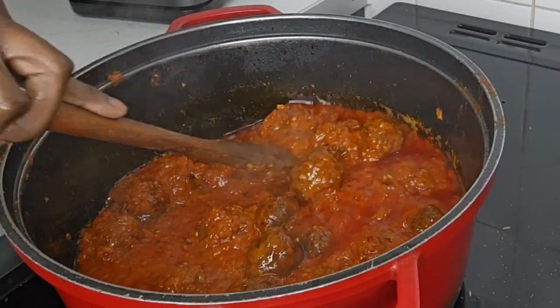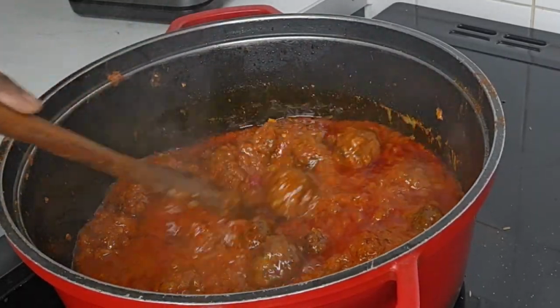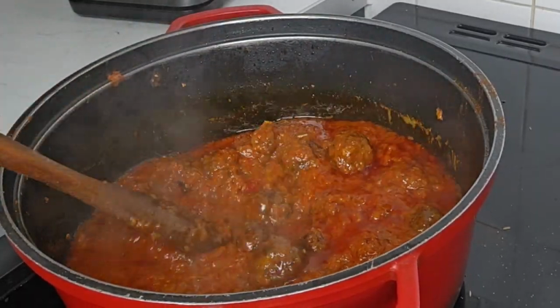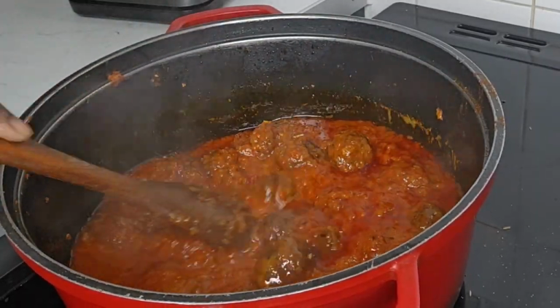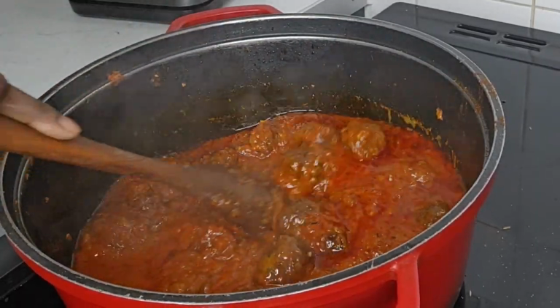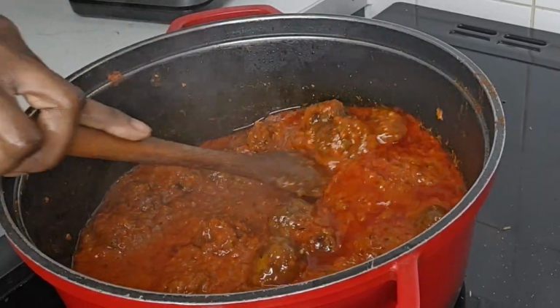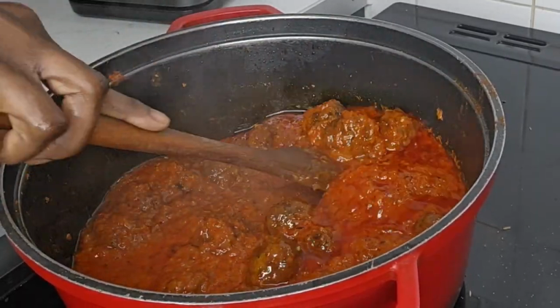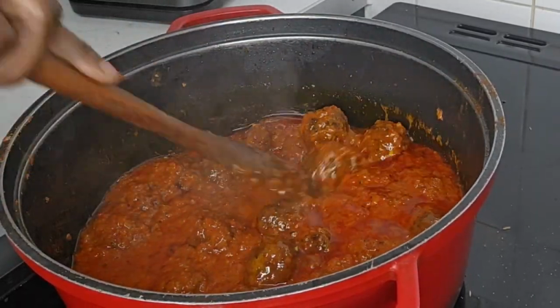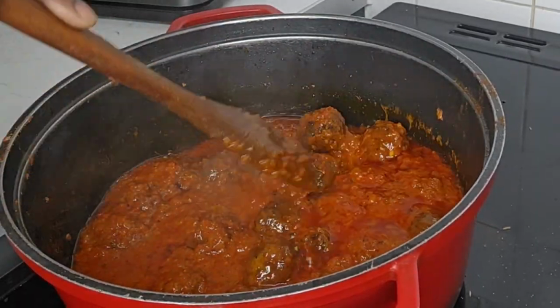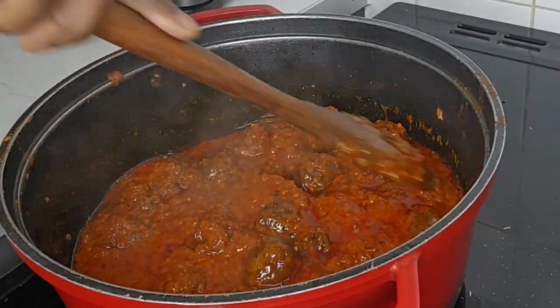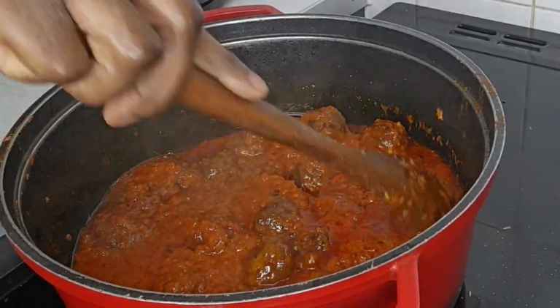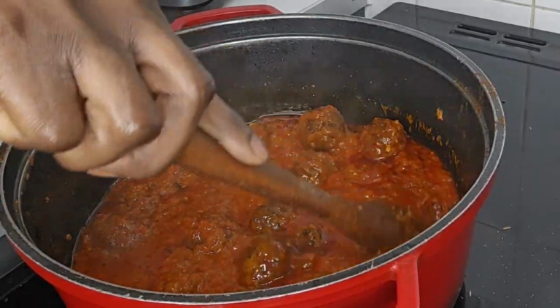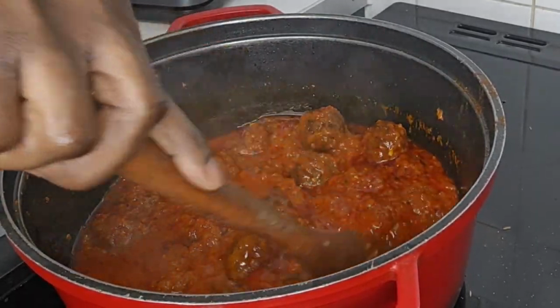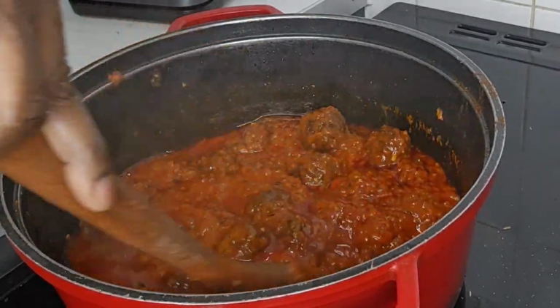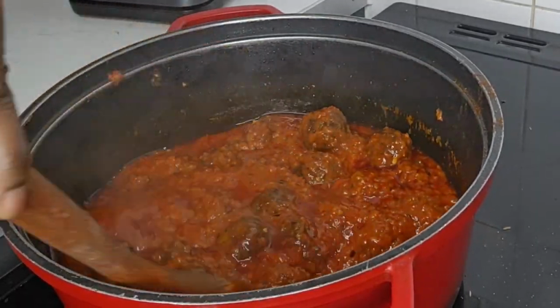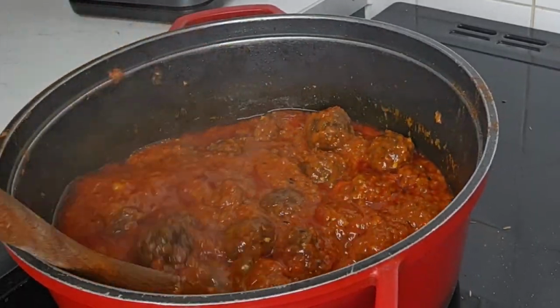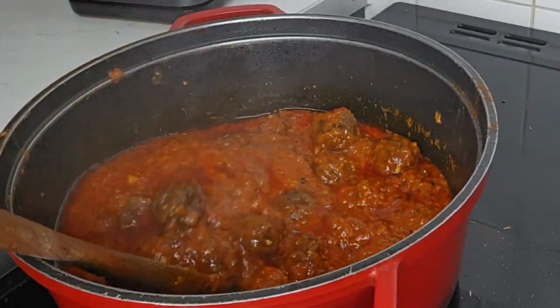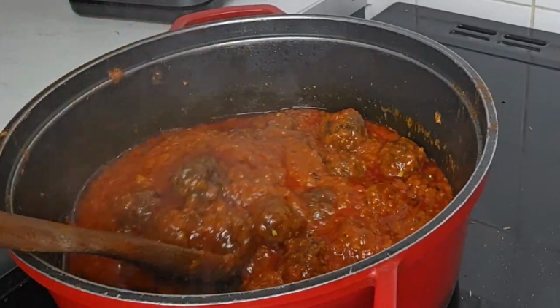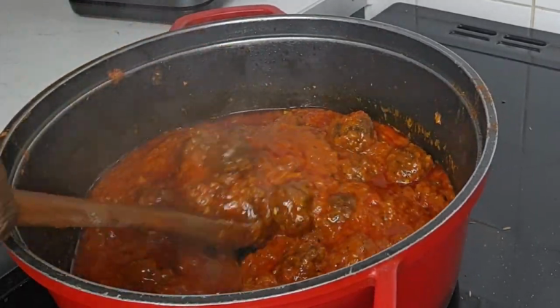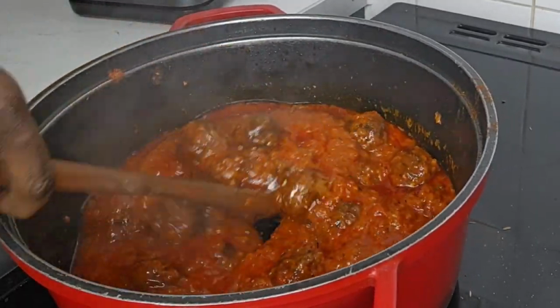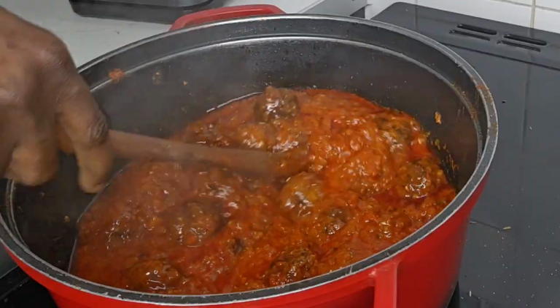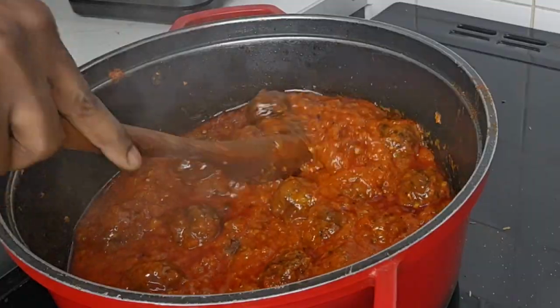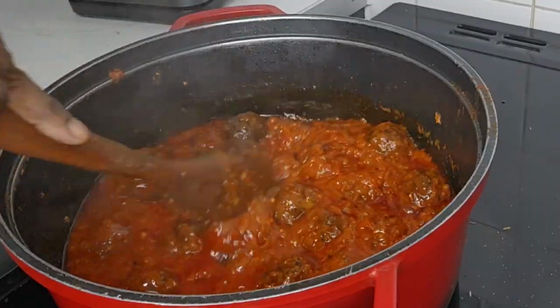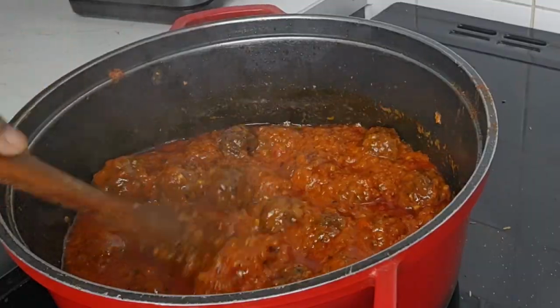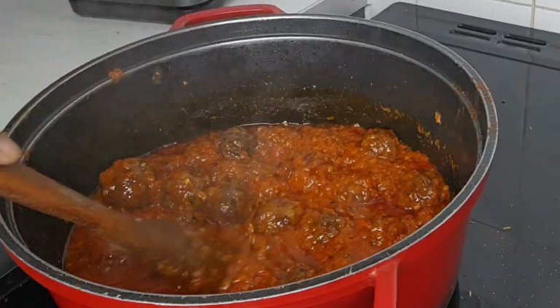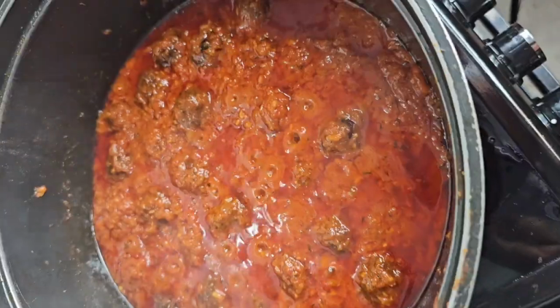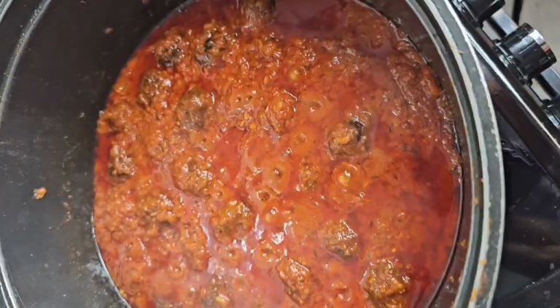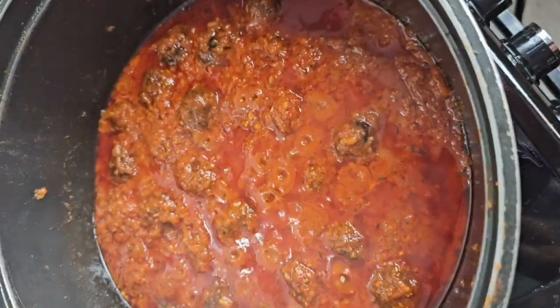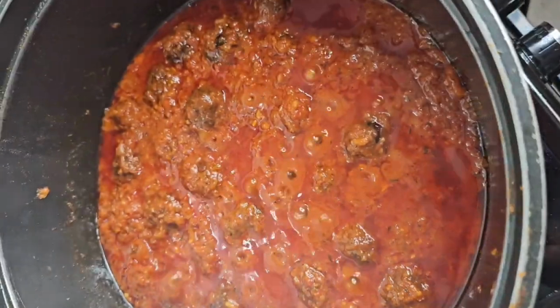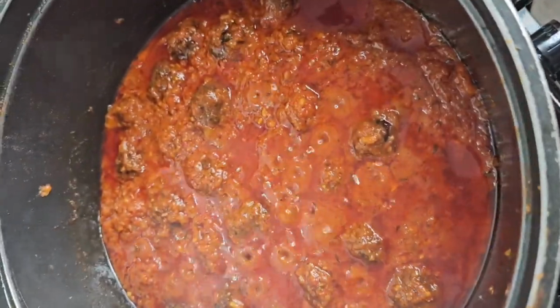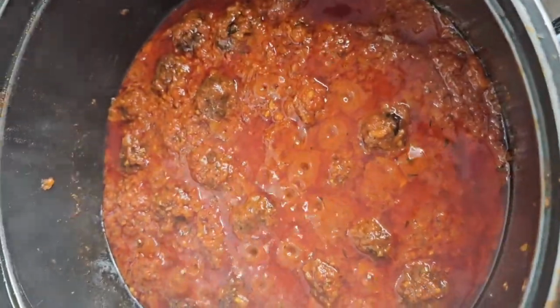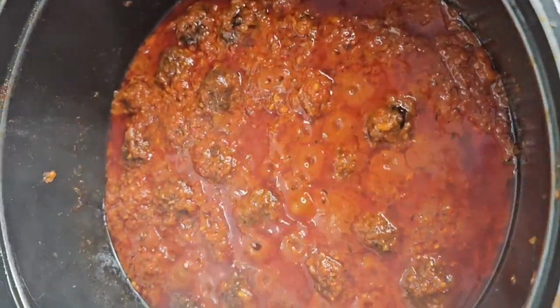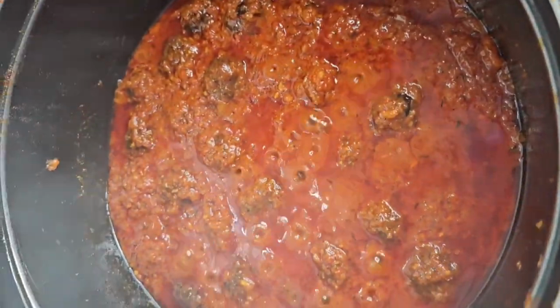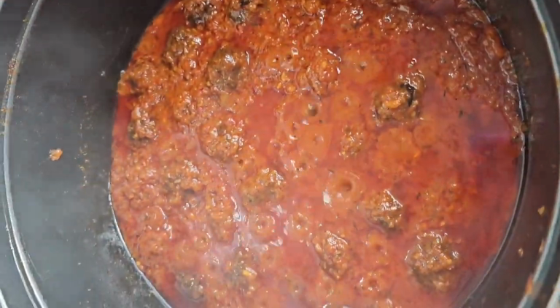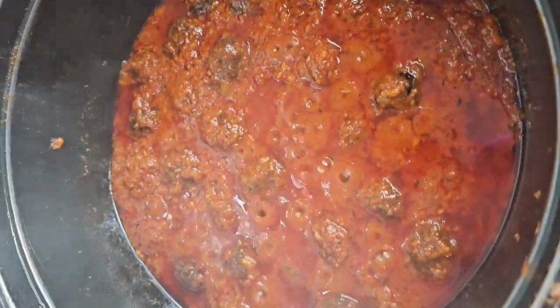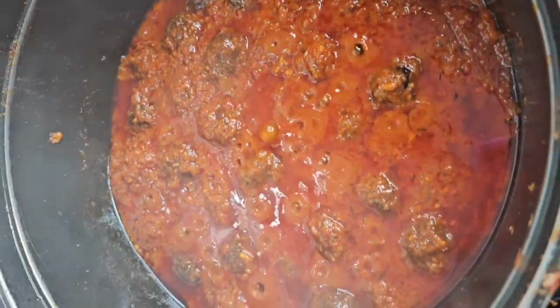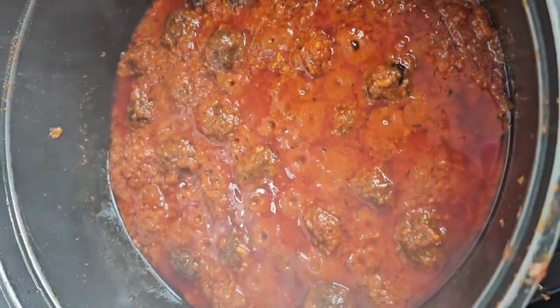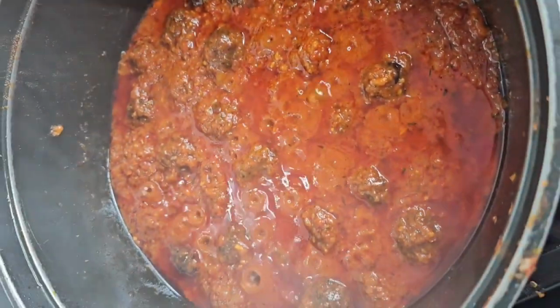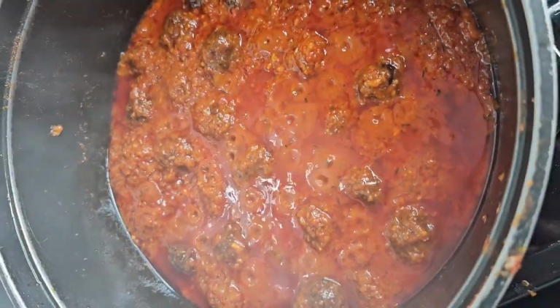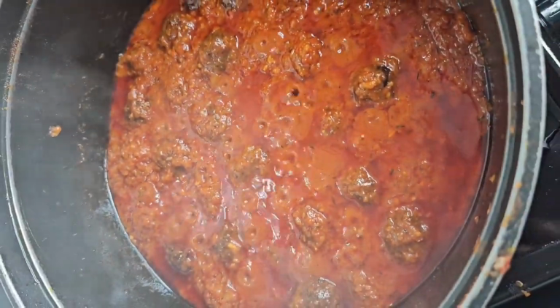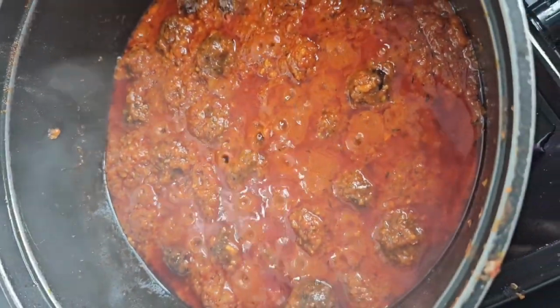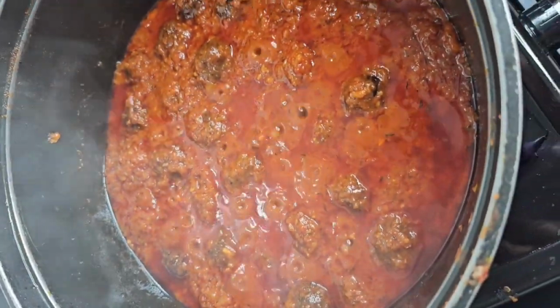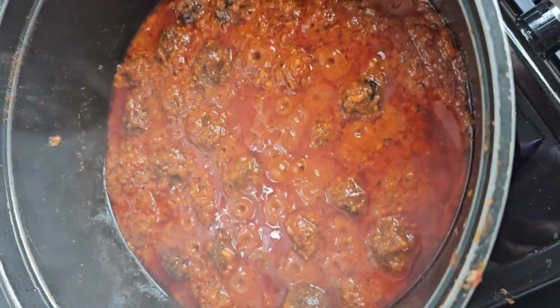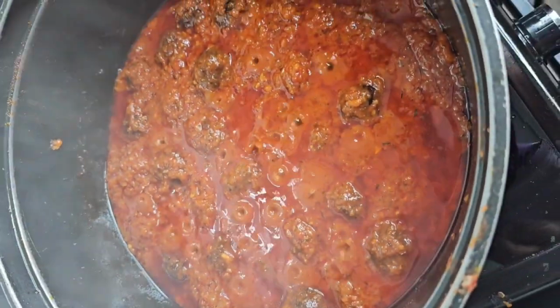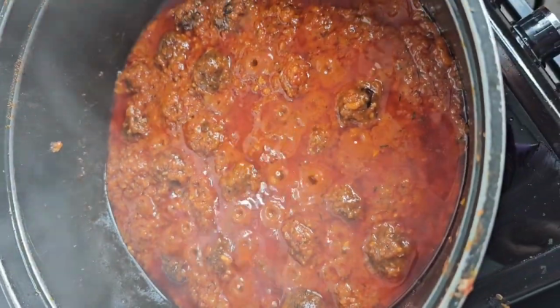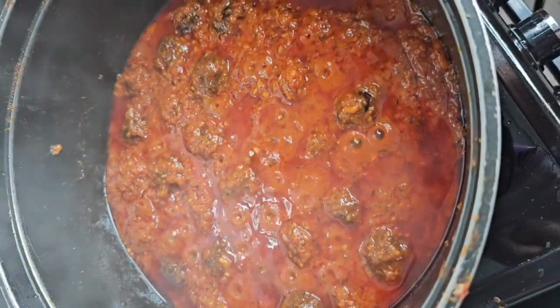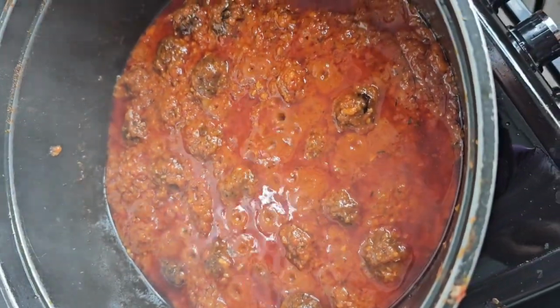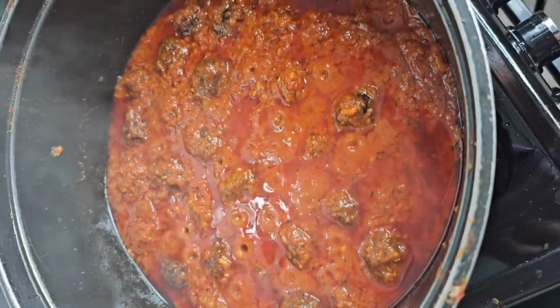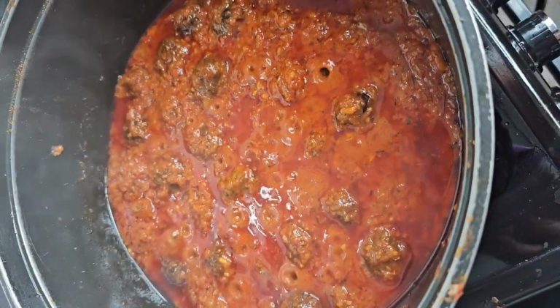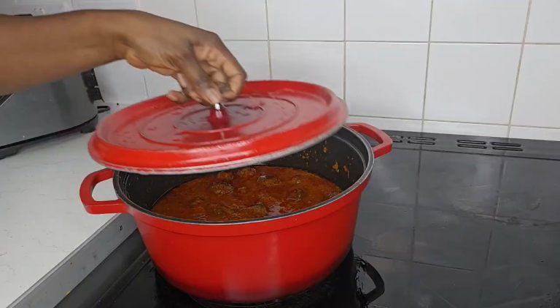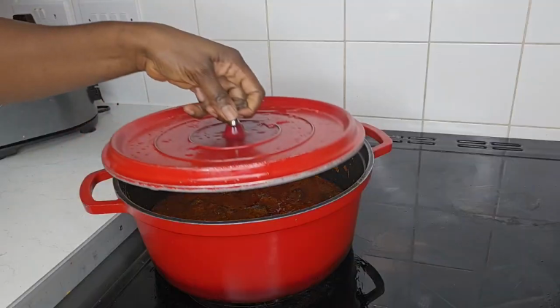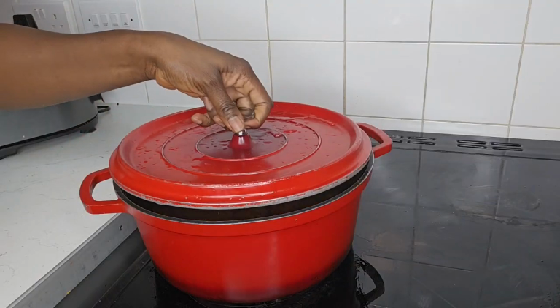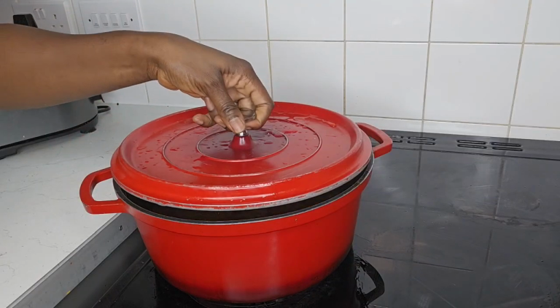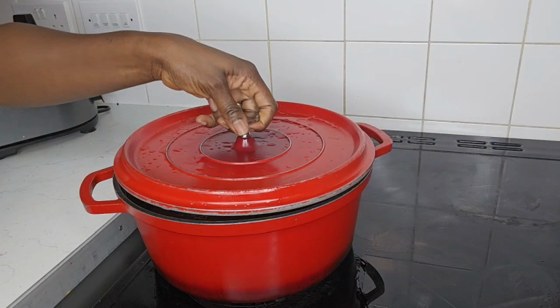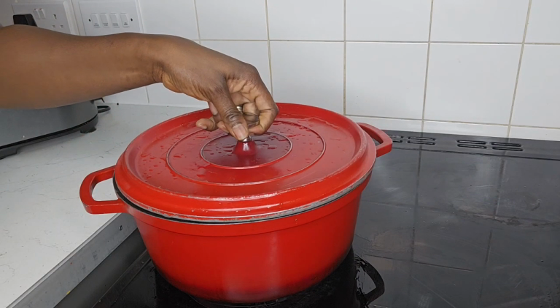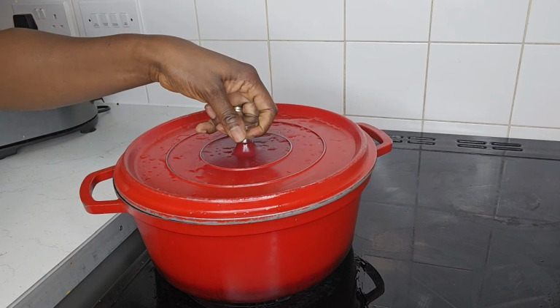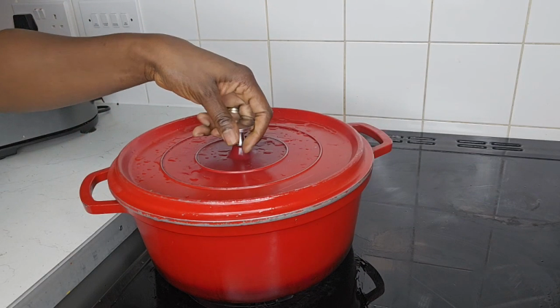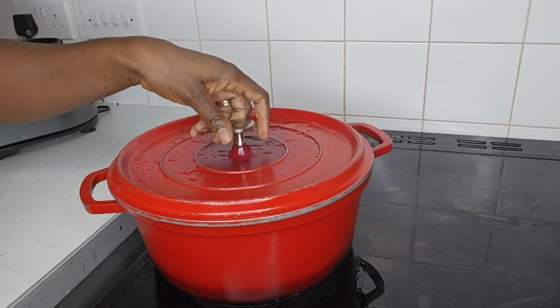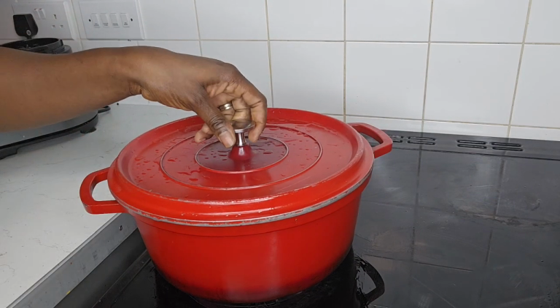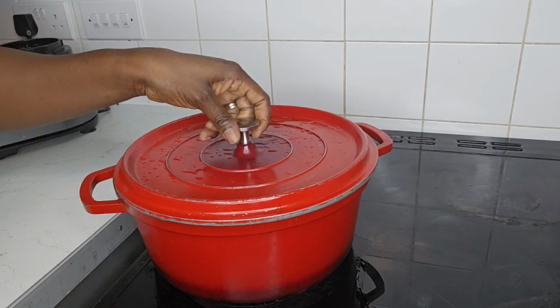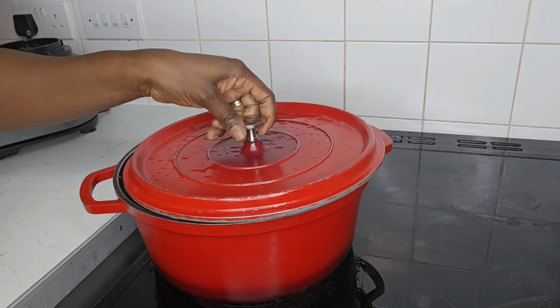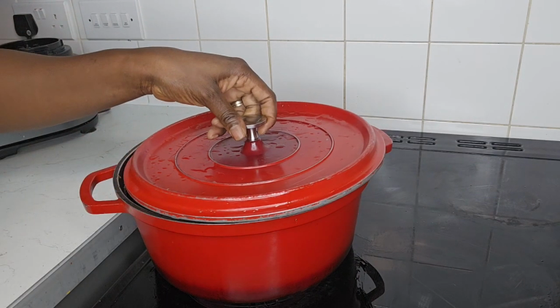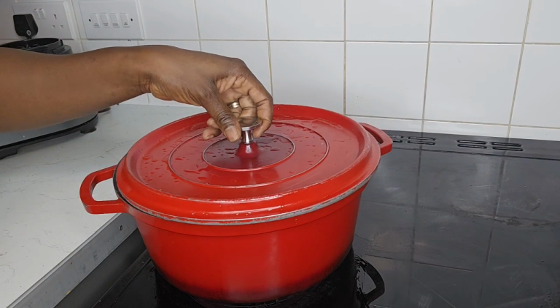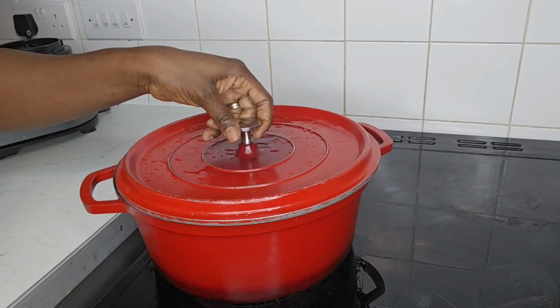Once done, you can serve it with pasta, rice, or anything of your preference. Thanks for watching.